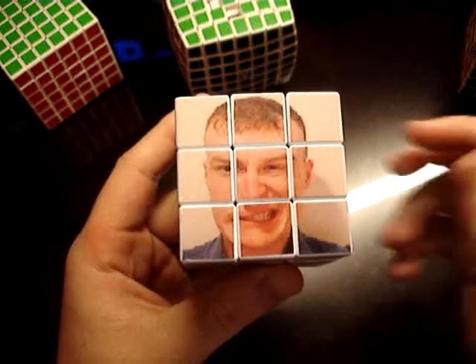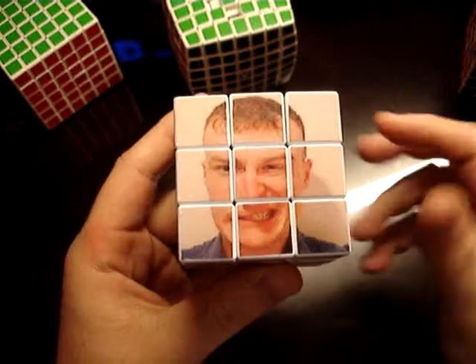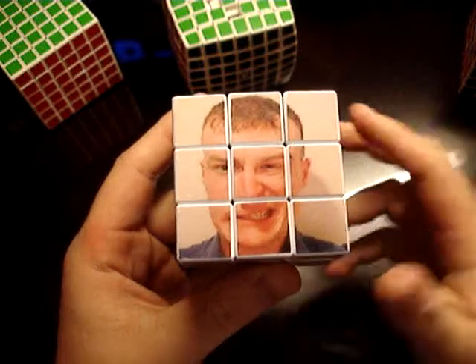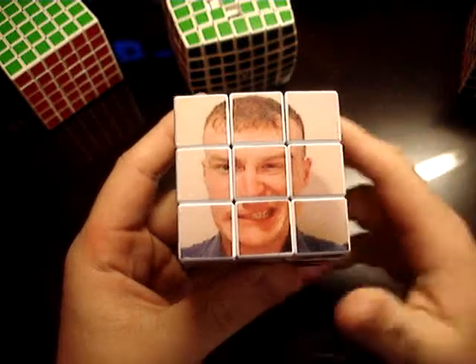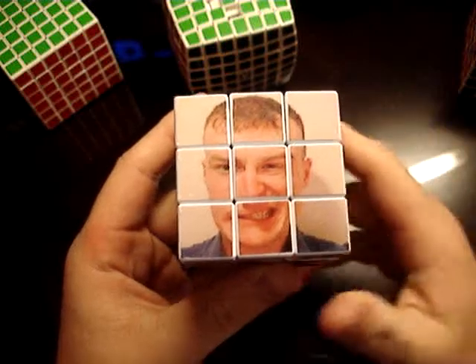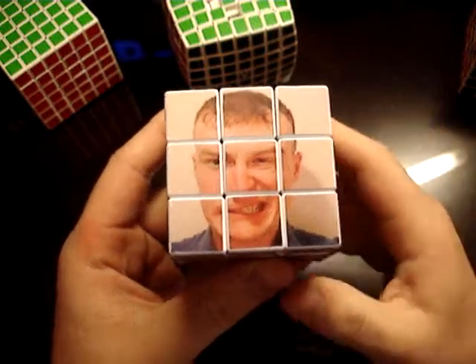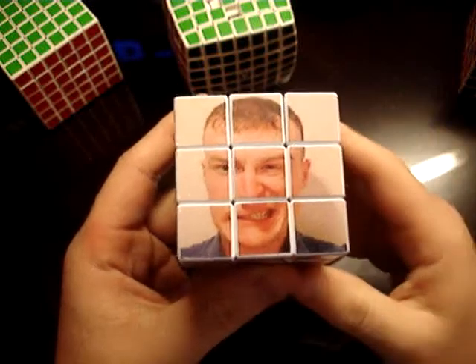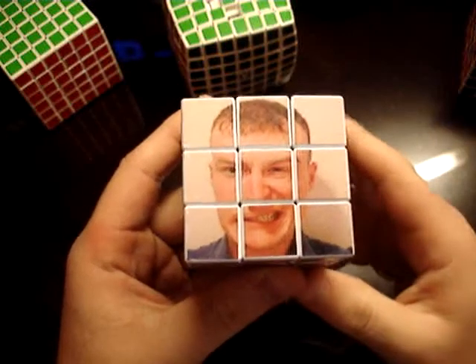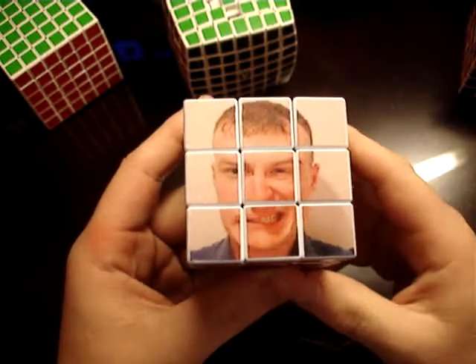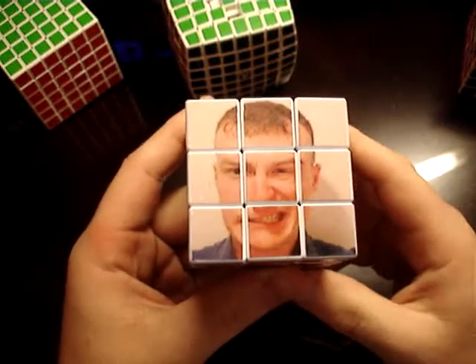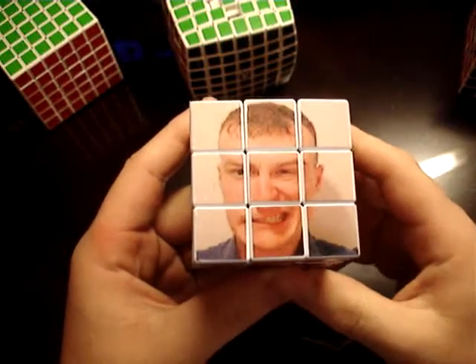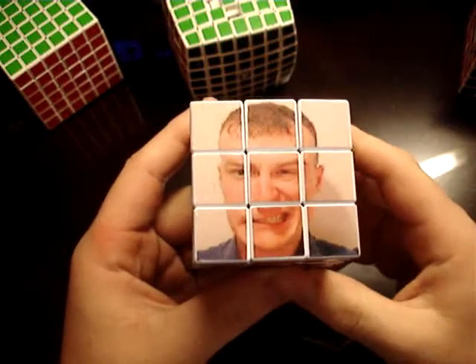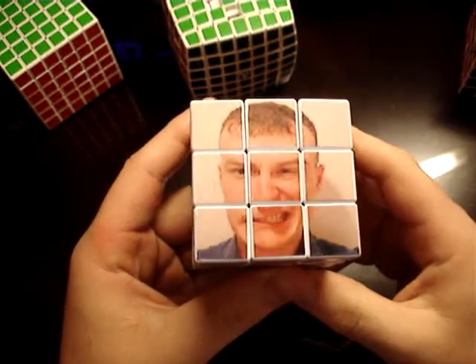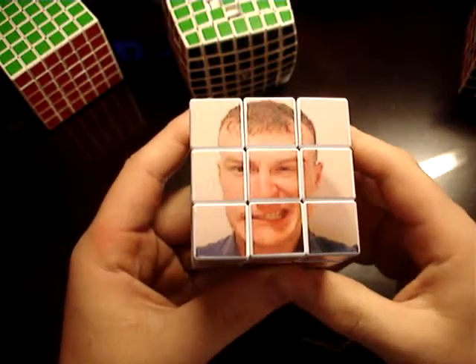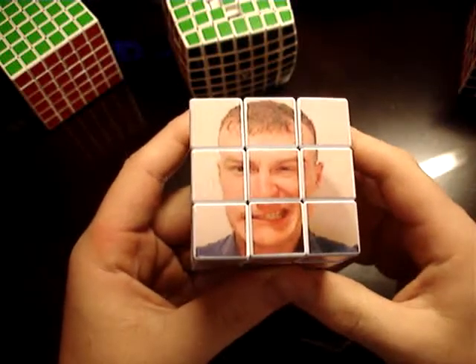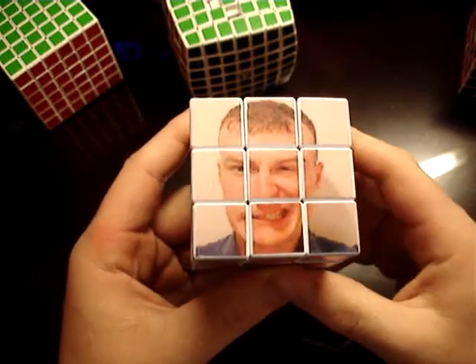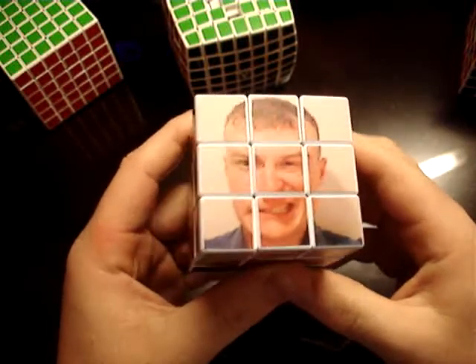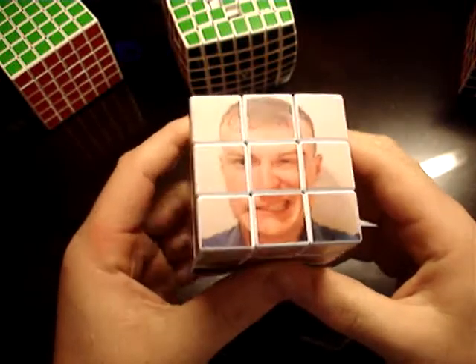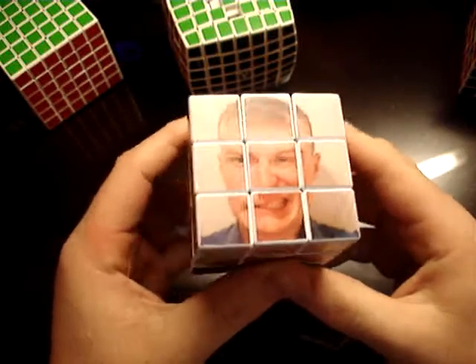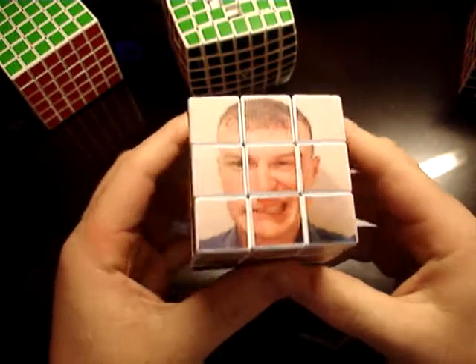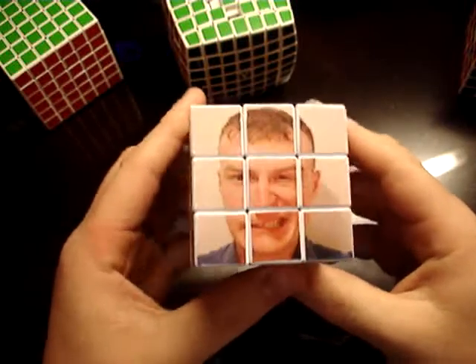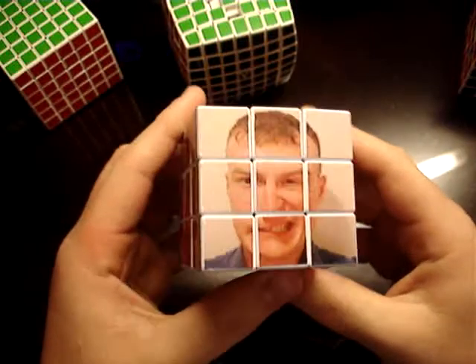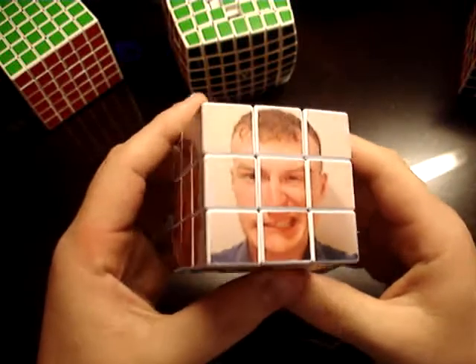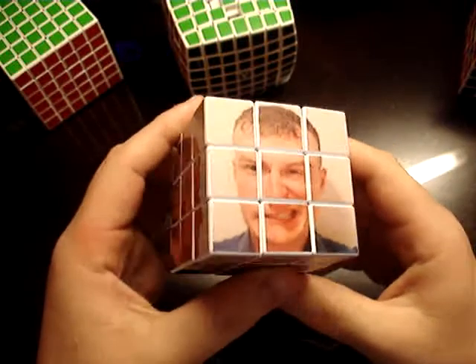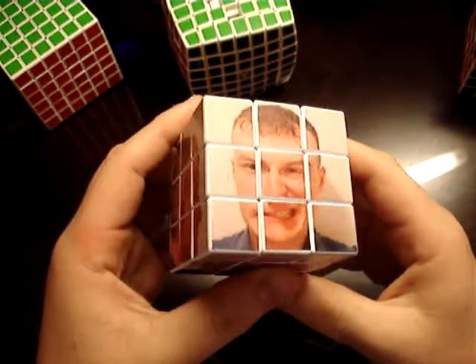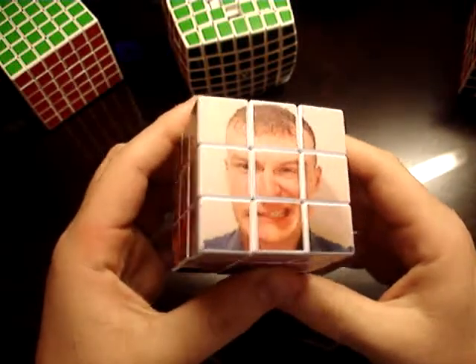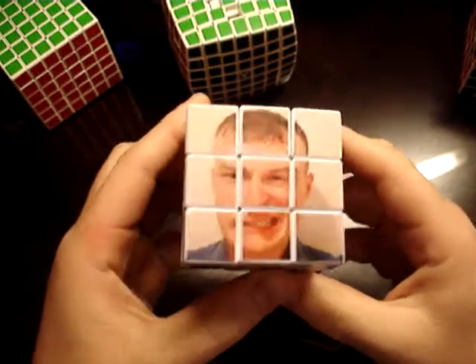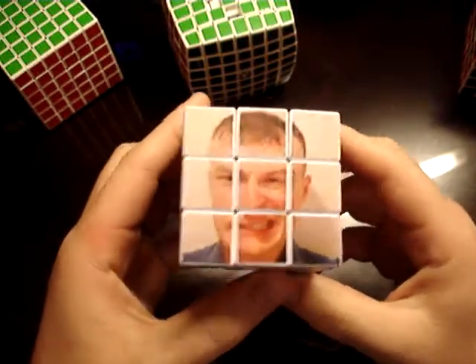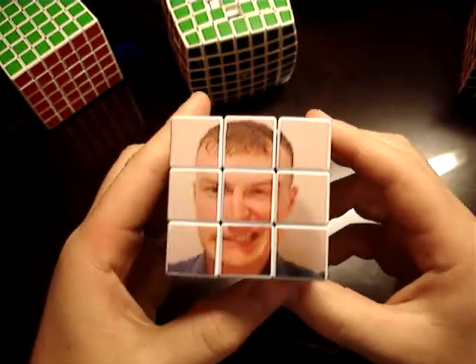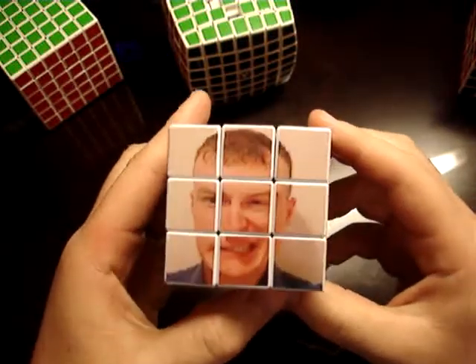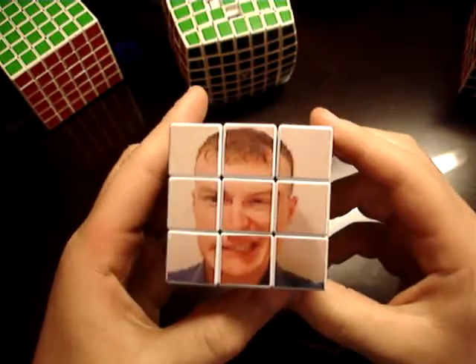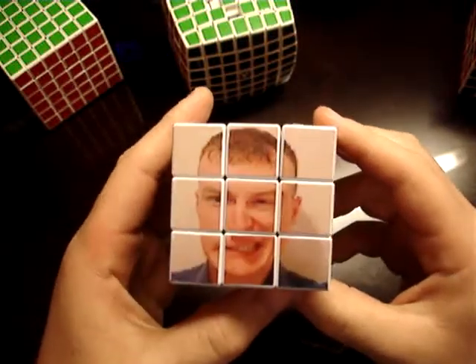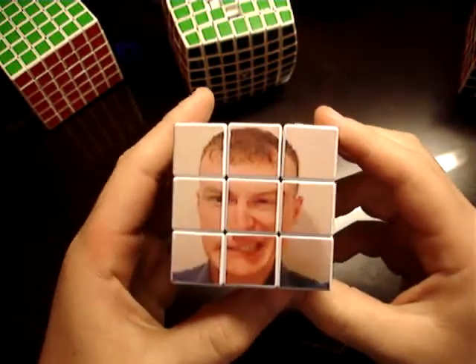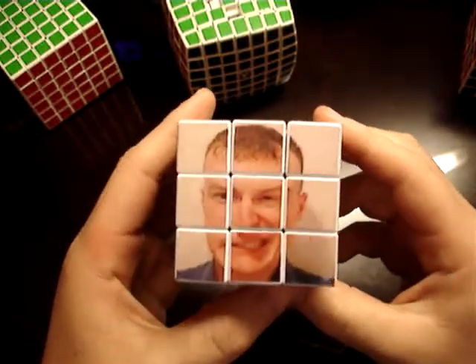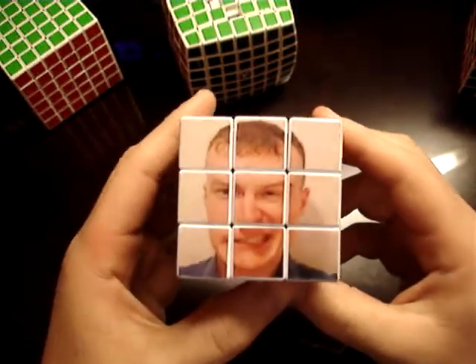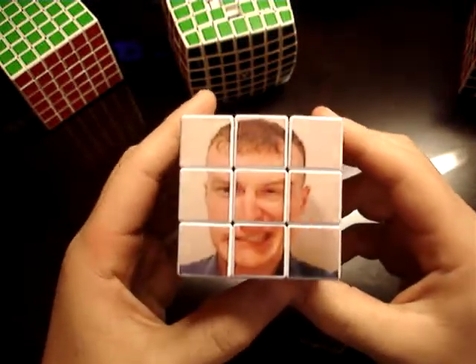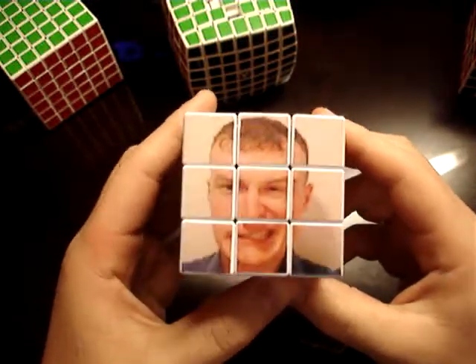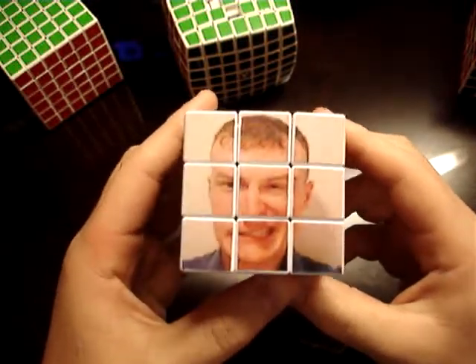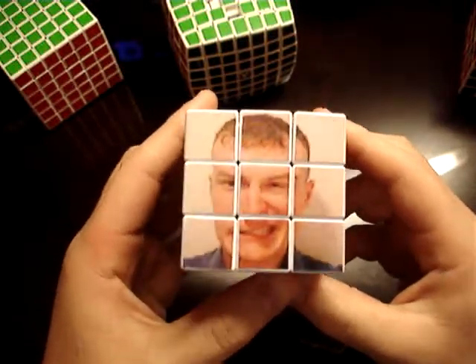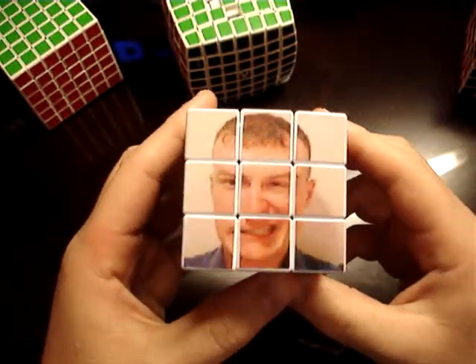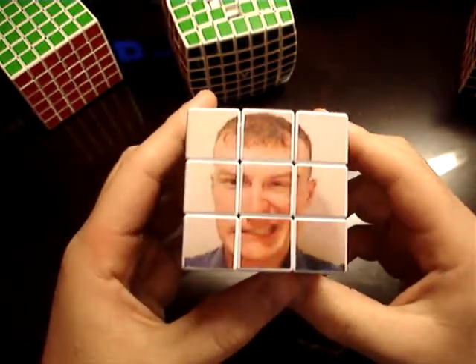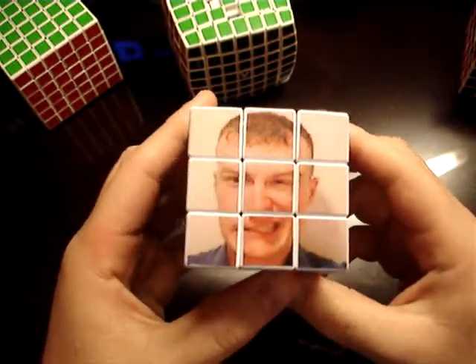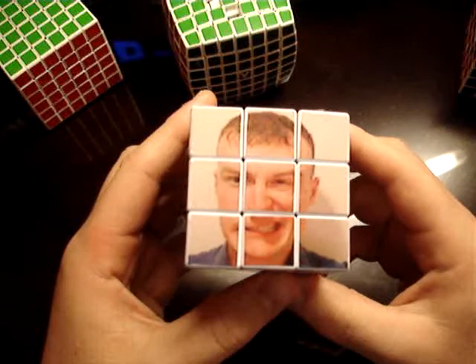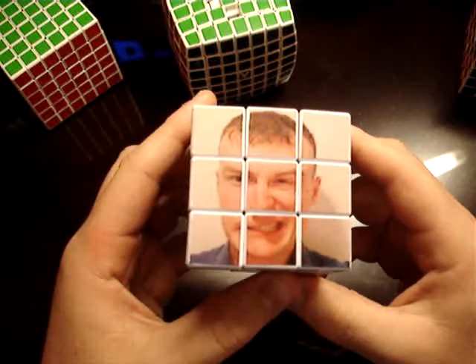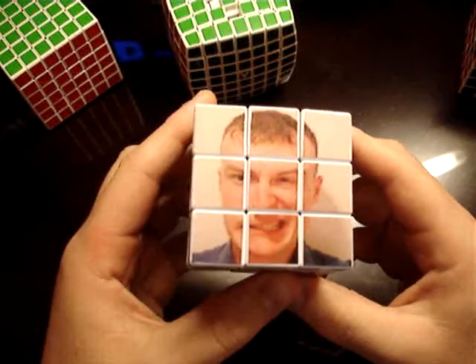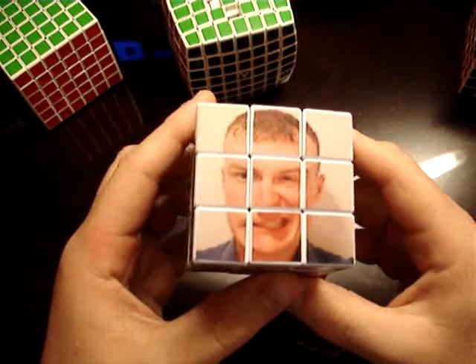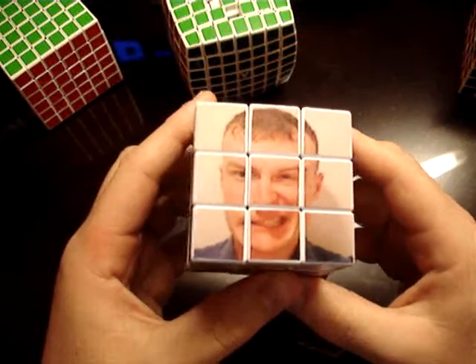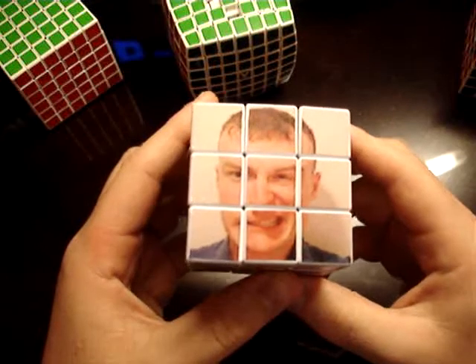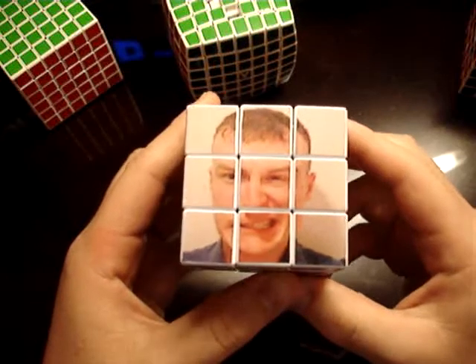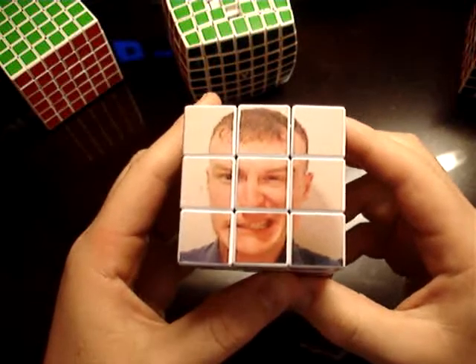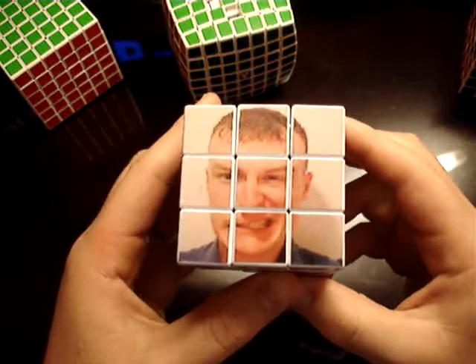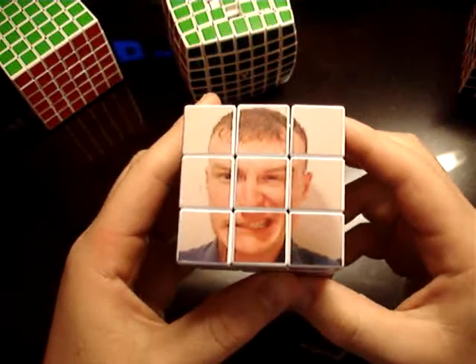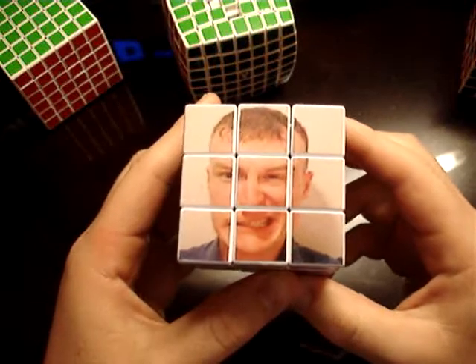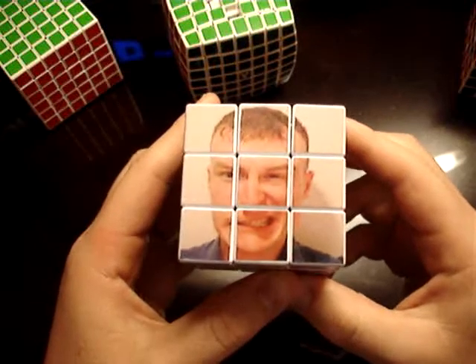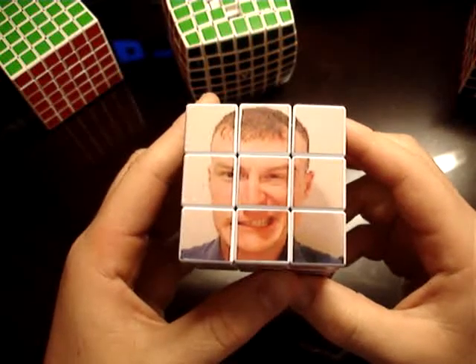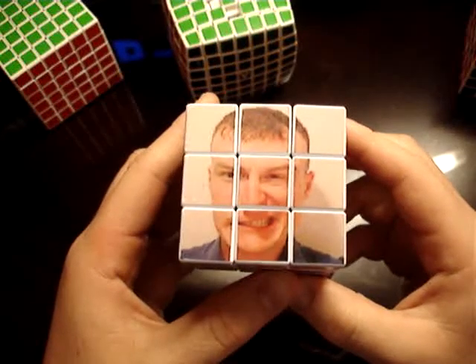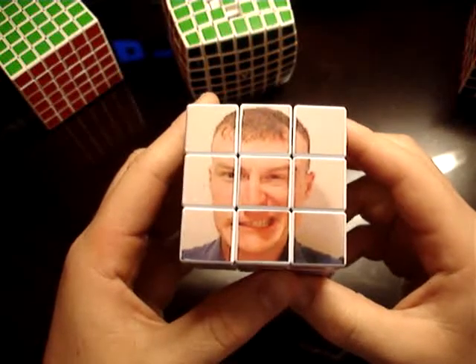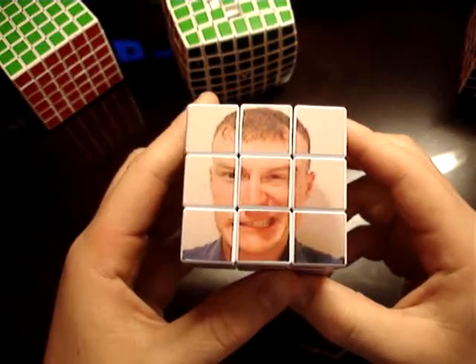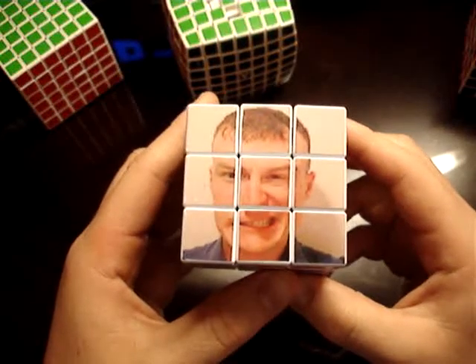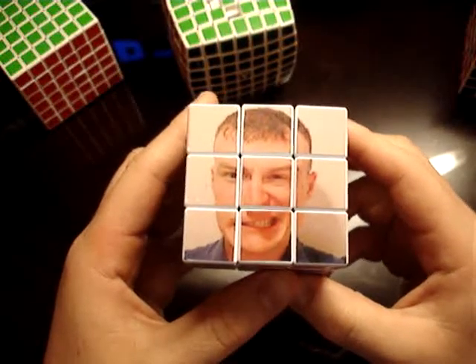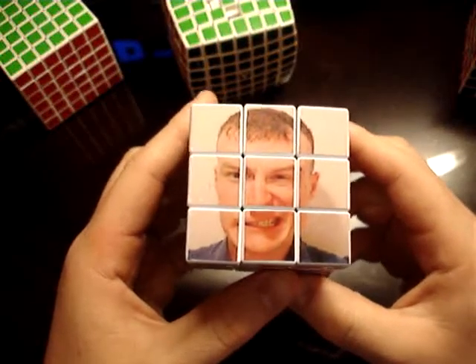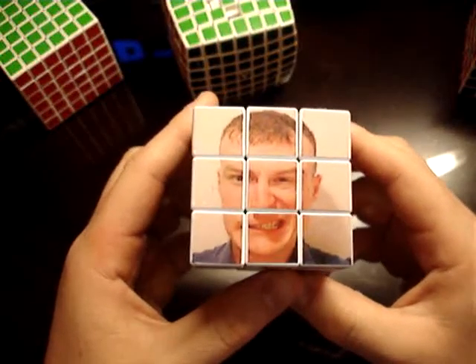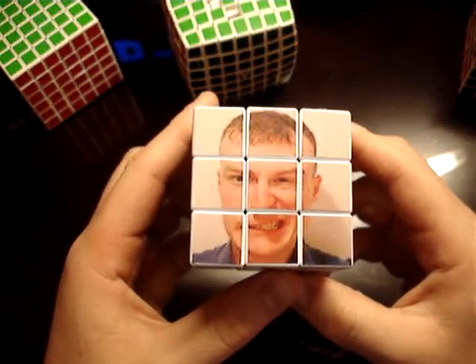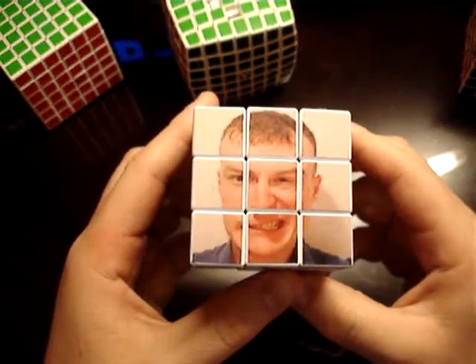Hello everybody. You see this guy? I bet everybody knows who this is, right? Well, it's me.